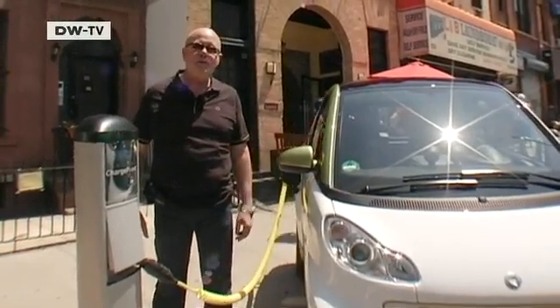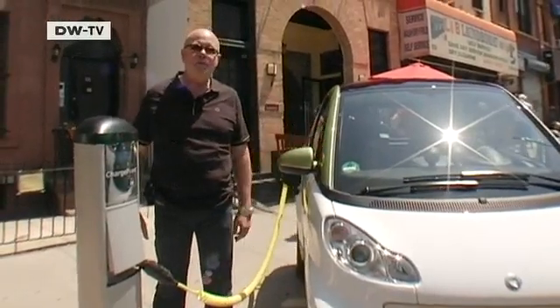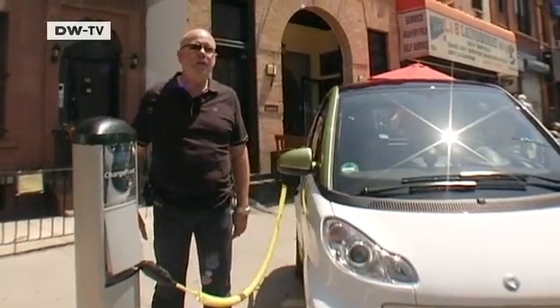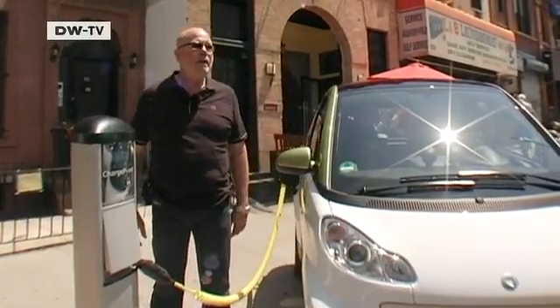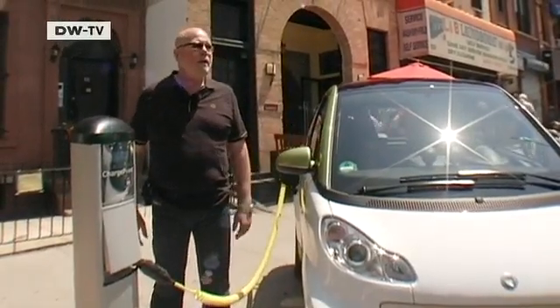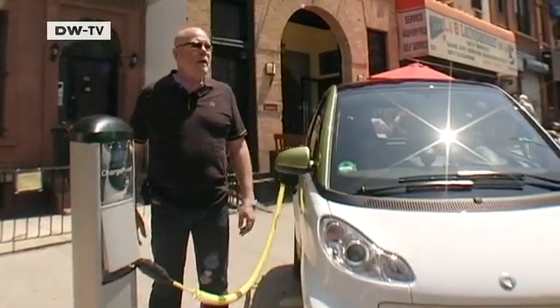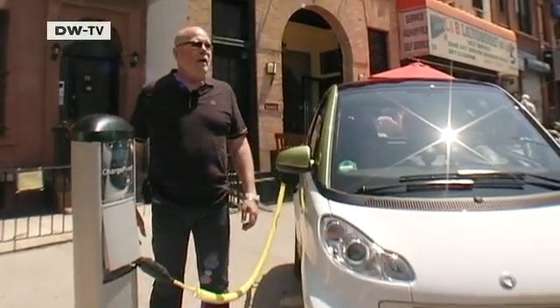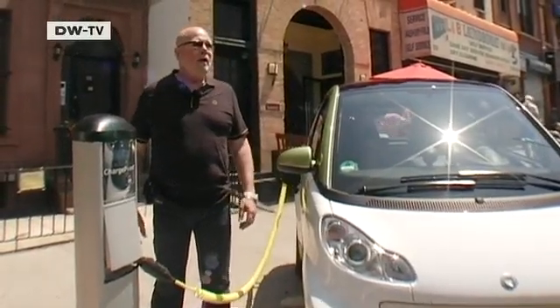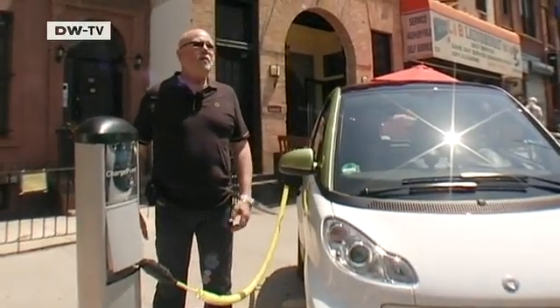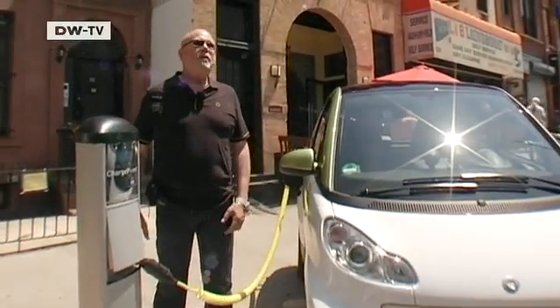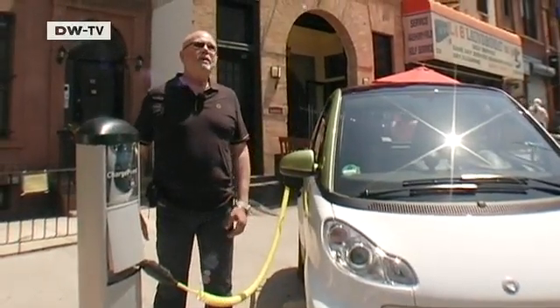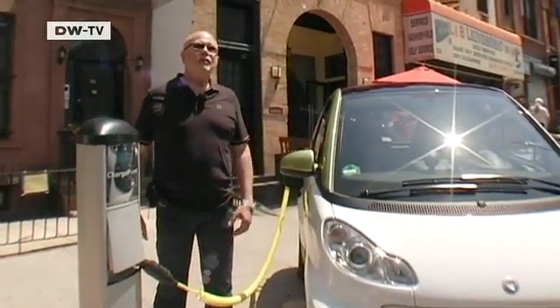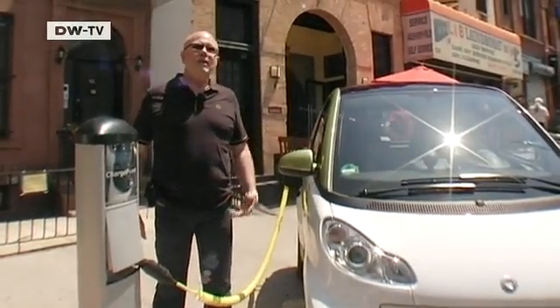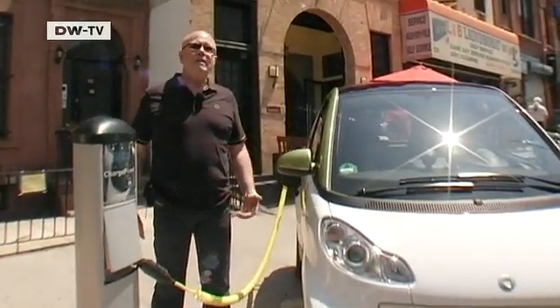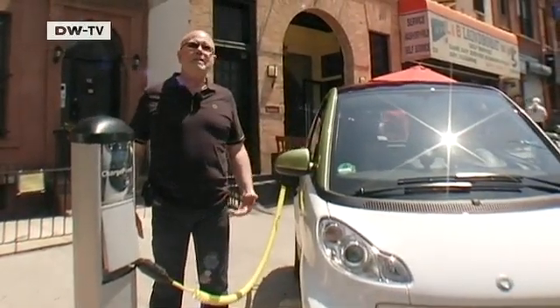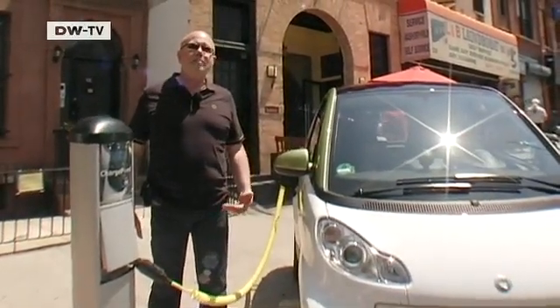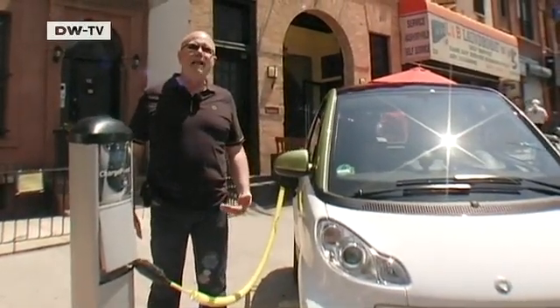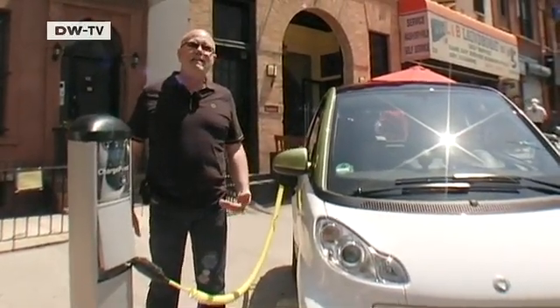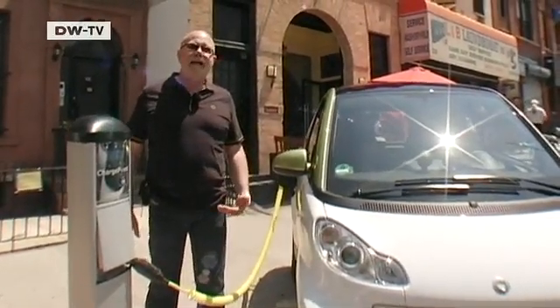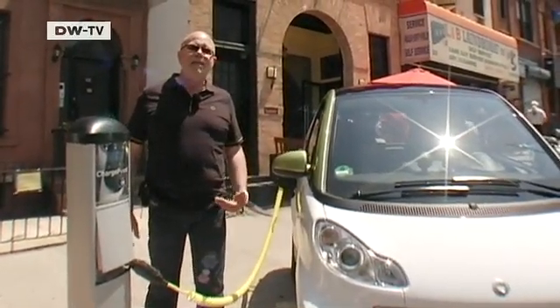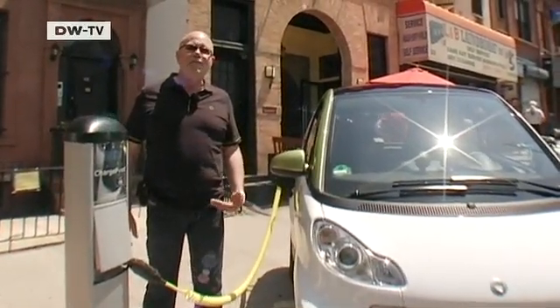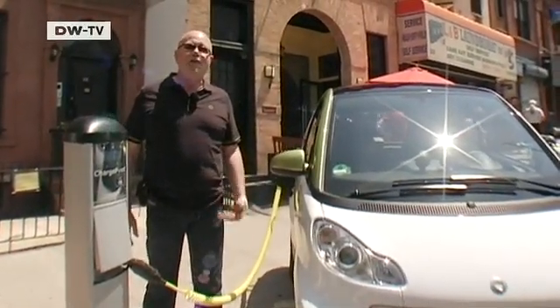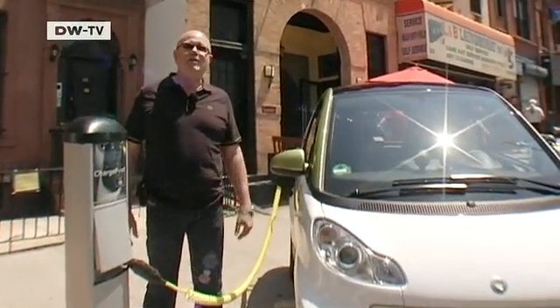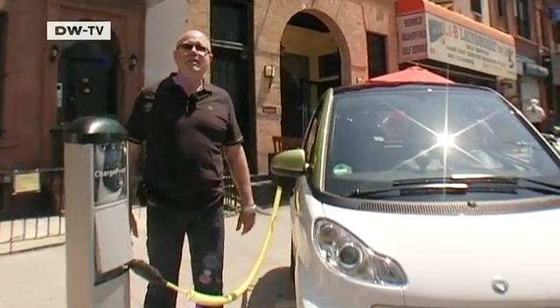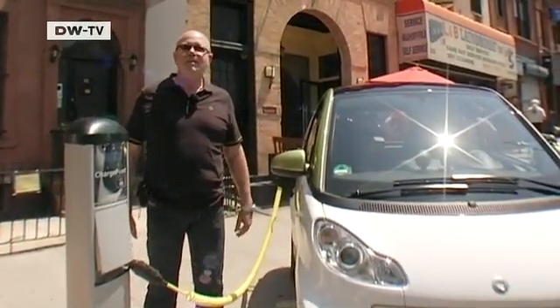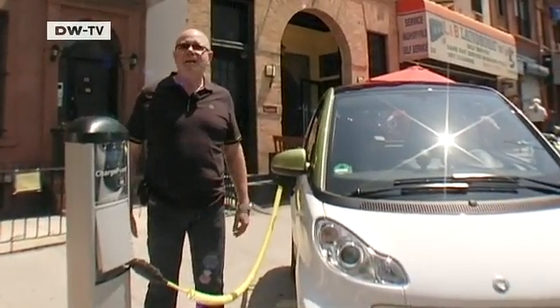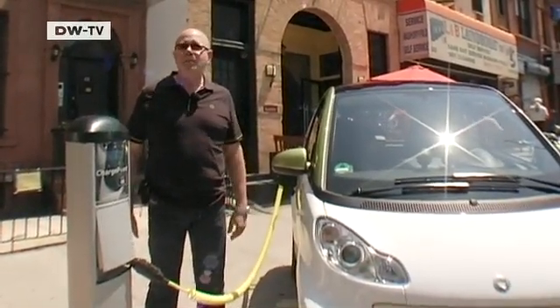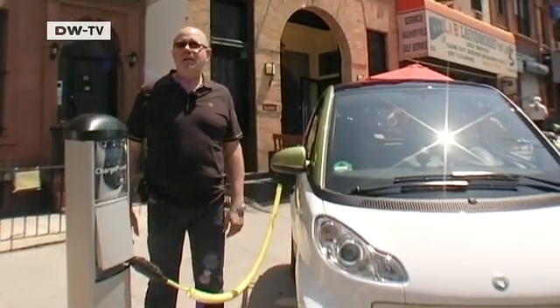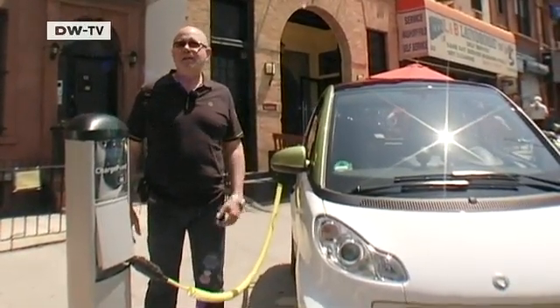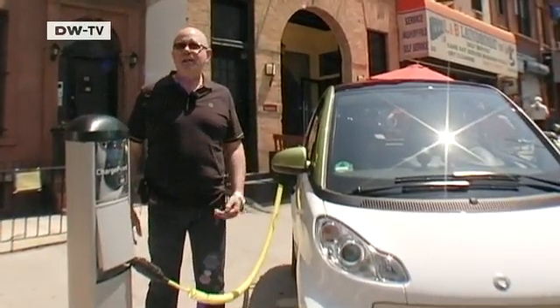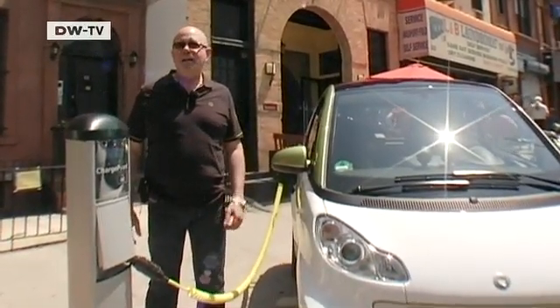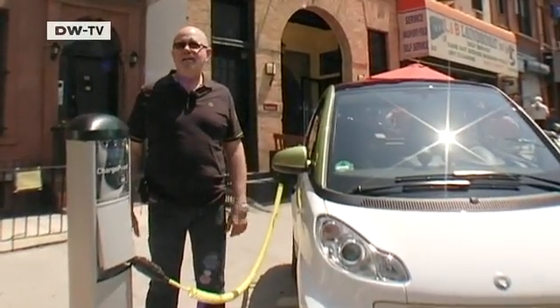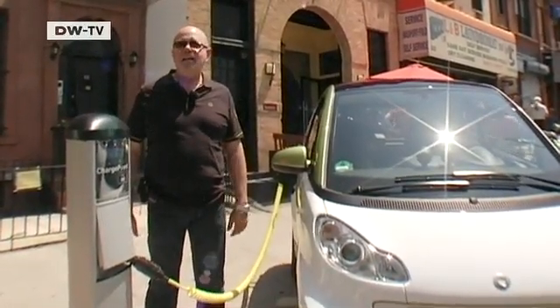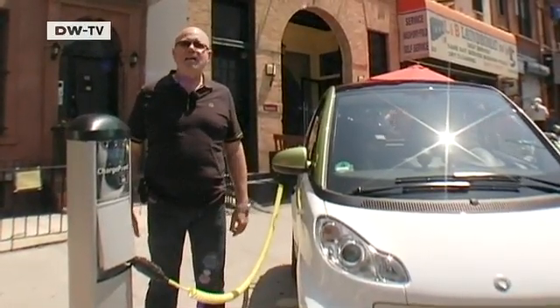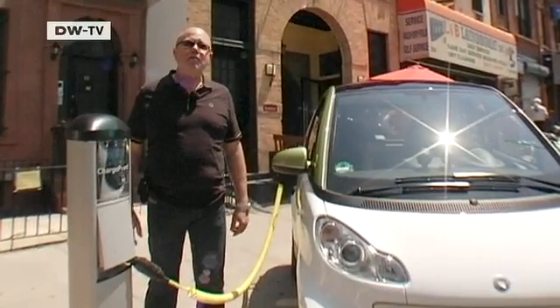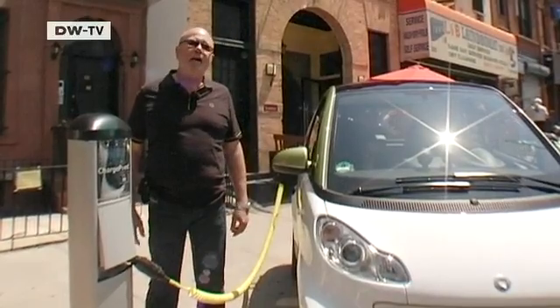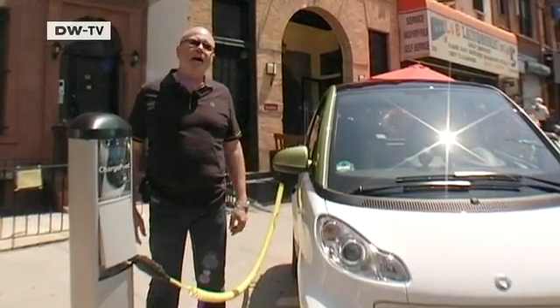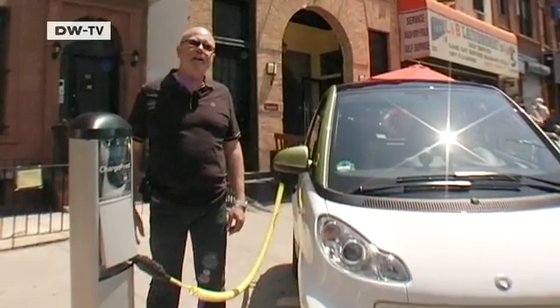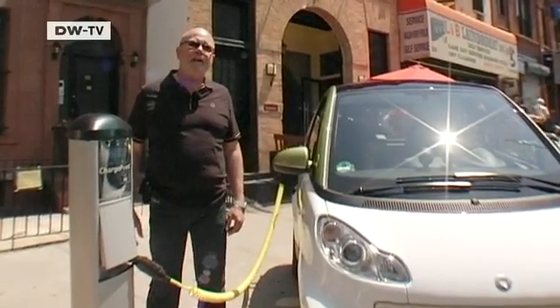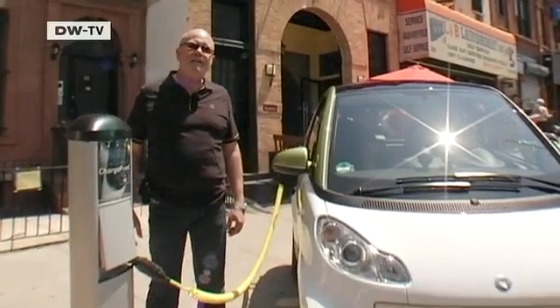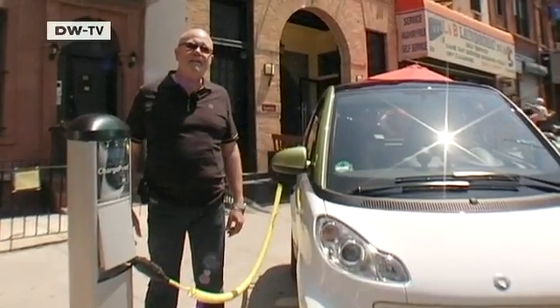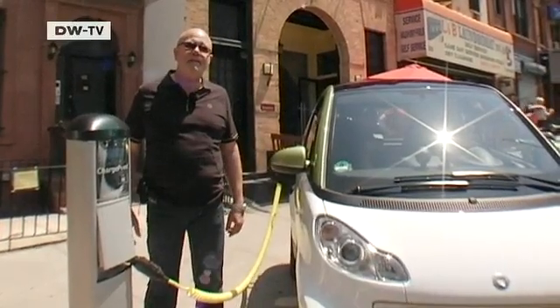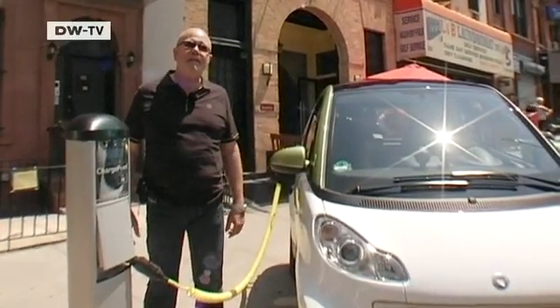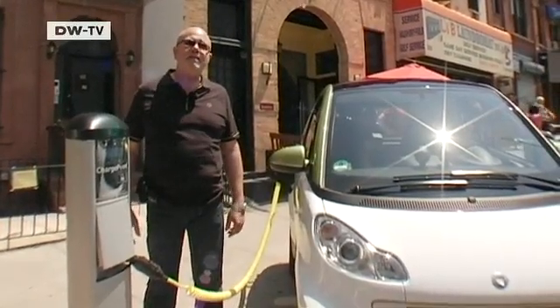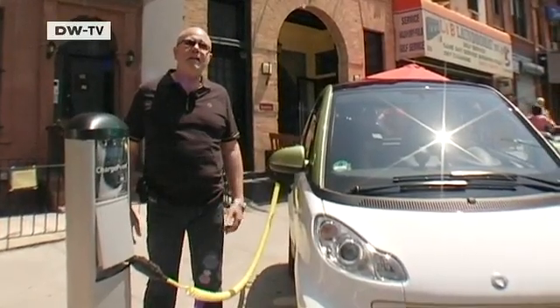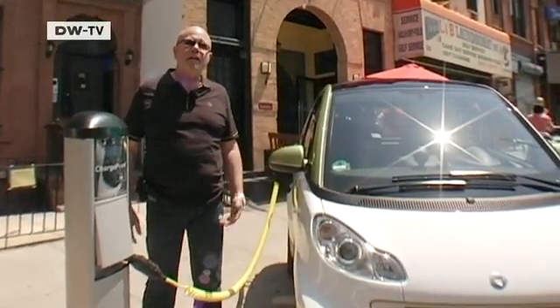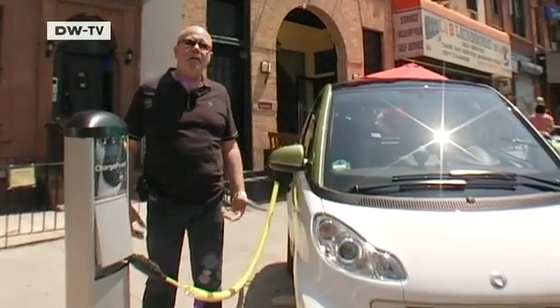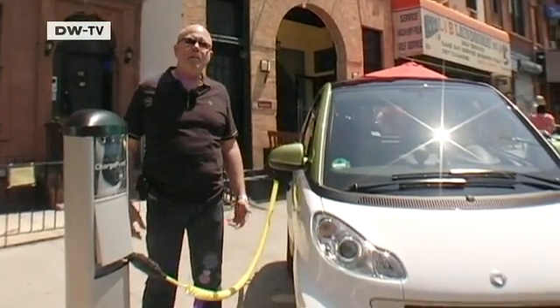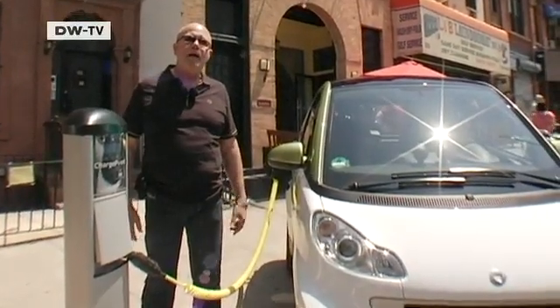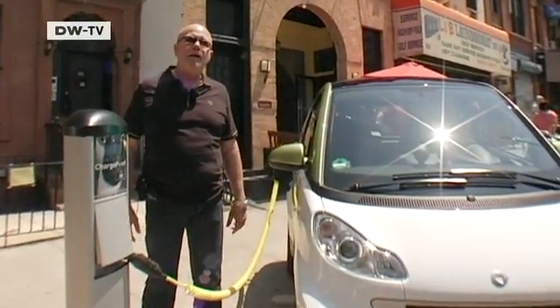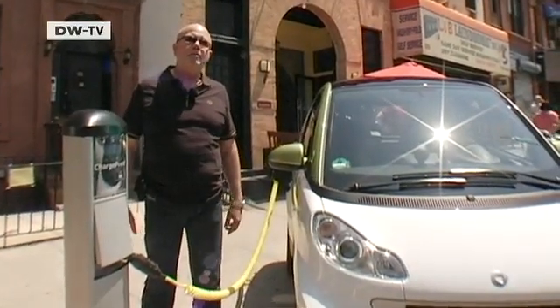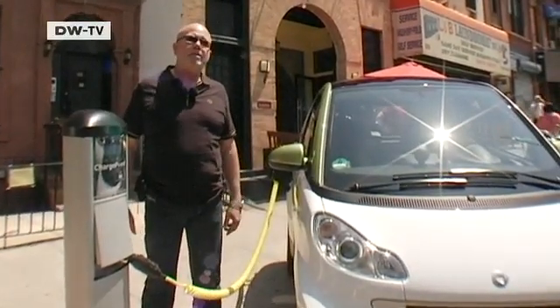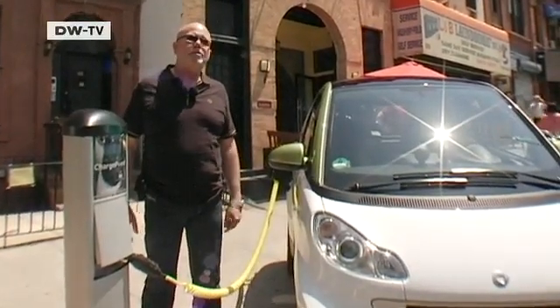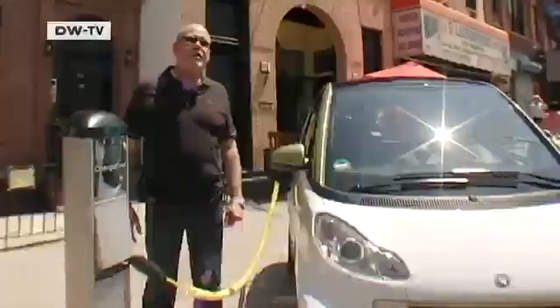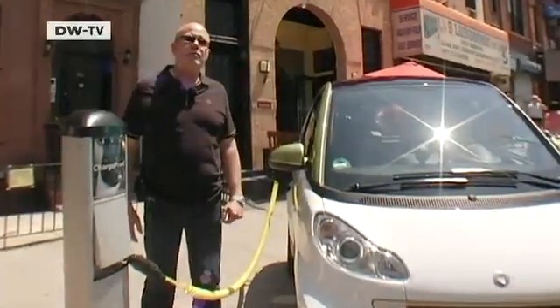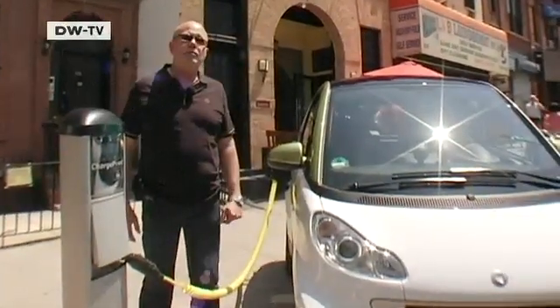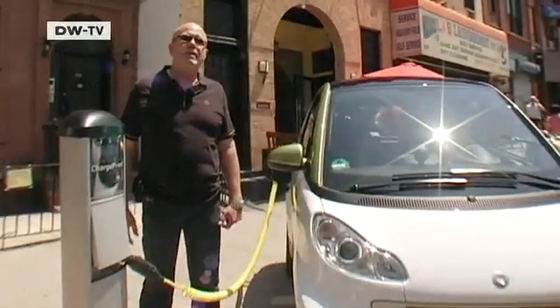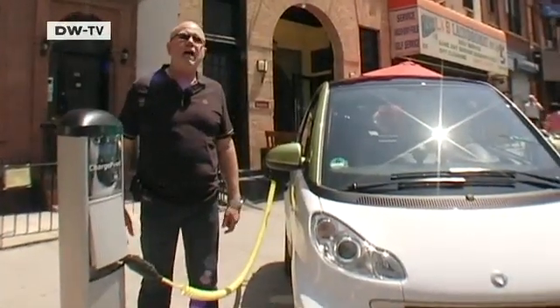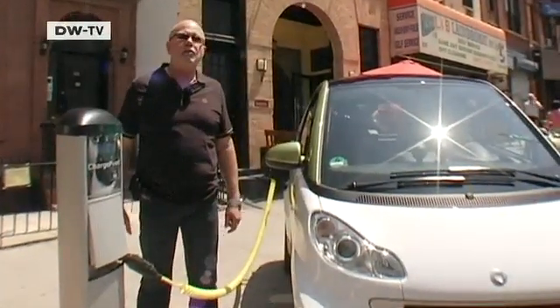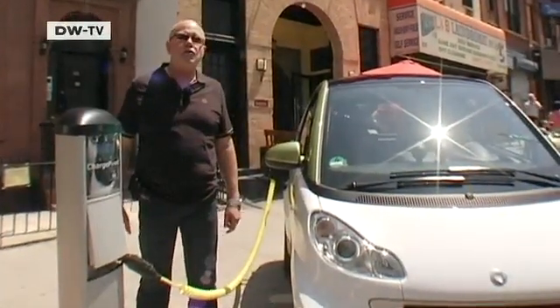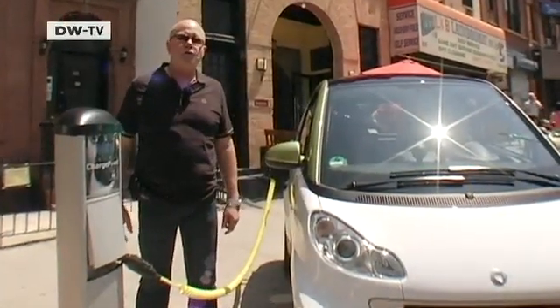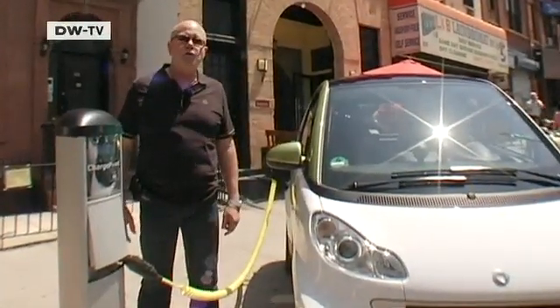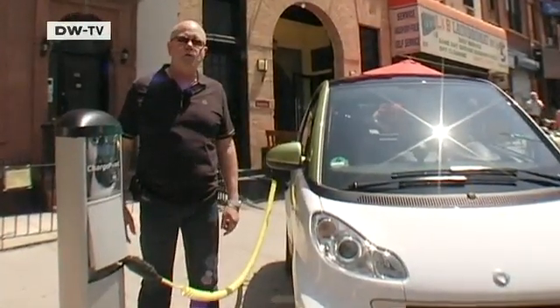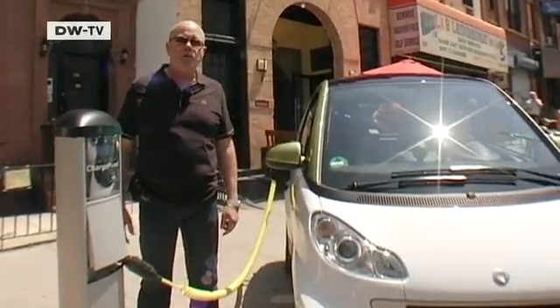If the battery is completely flat, then eight hours using the electric socket. That means the night is always long enough for recharging.